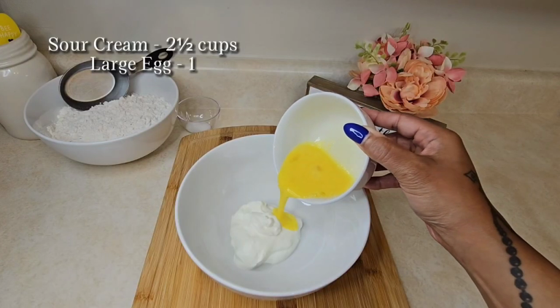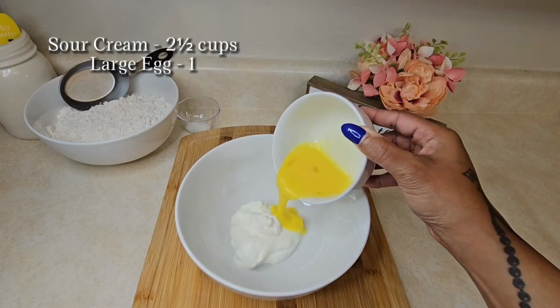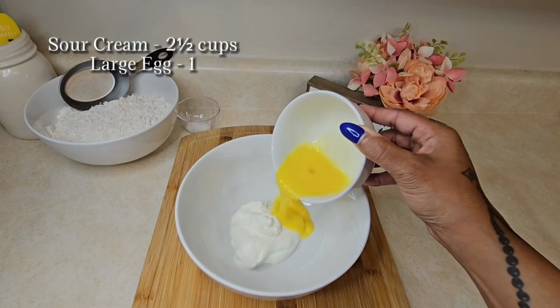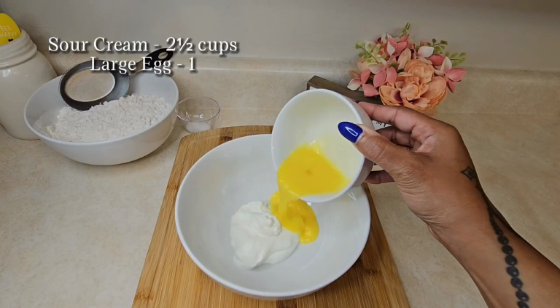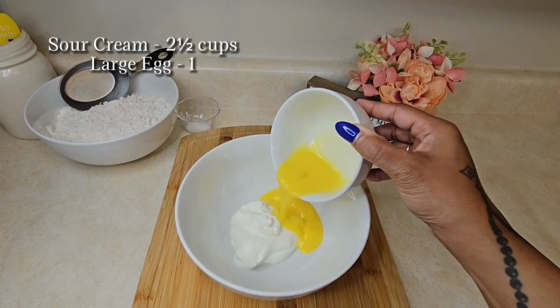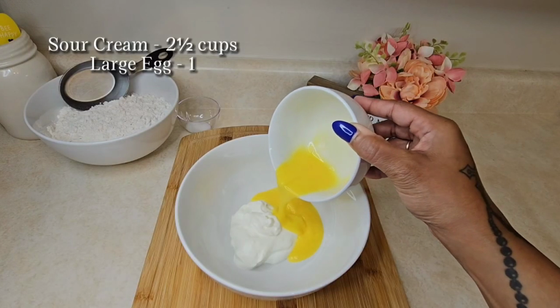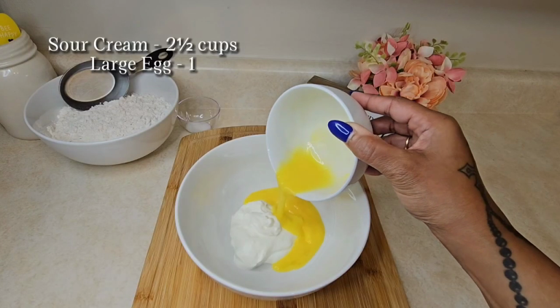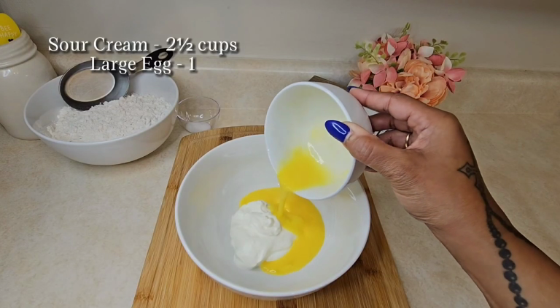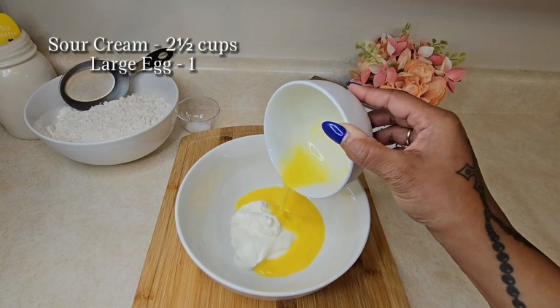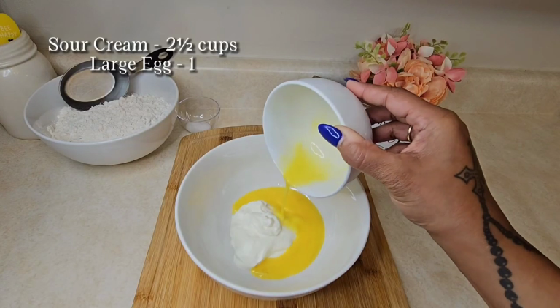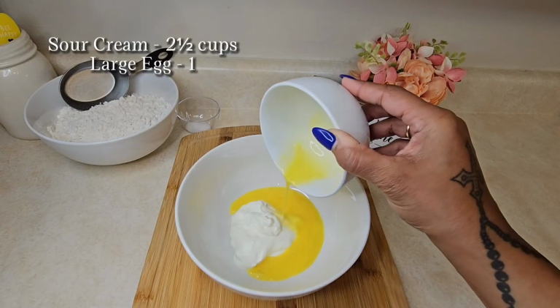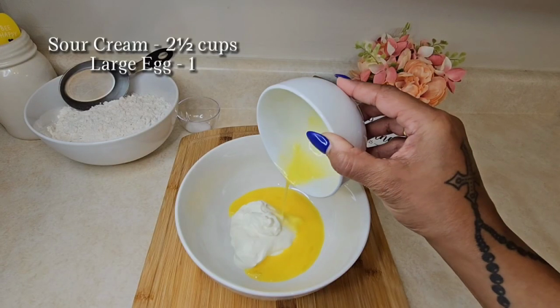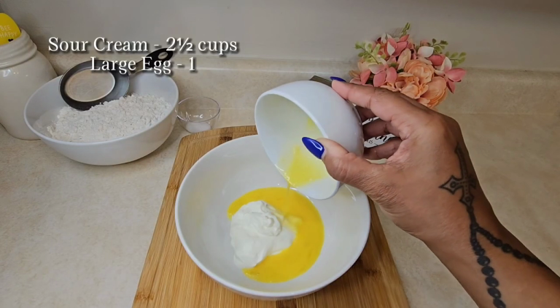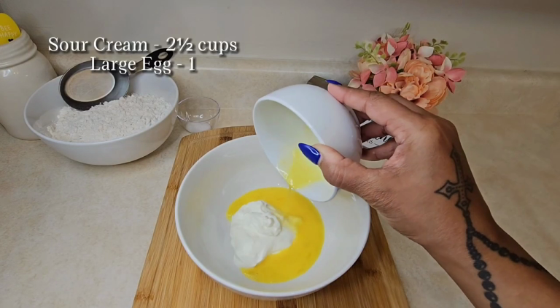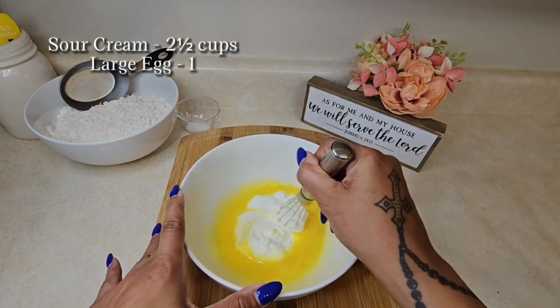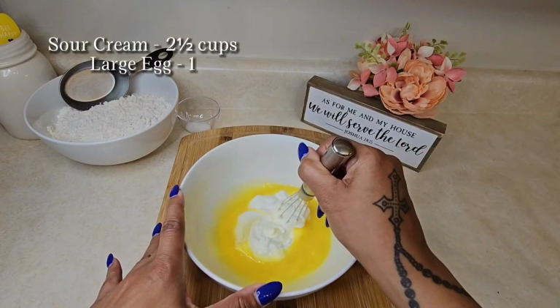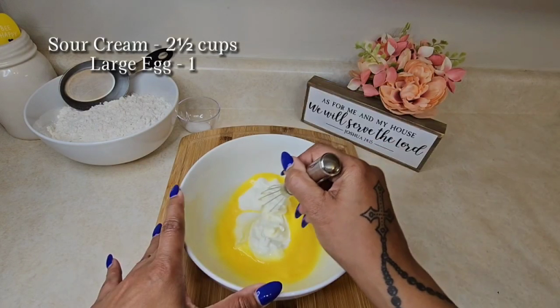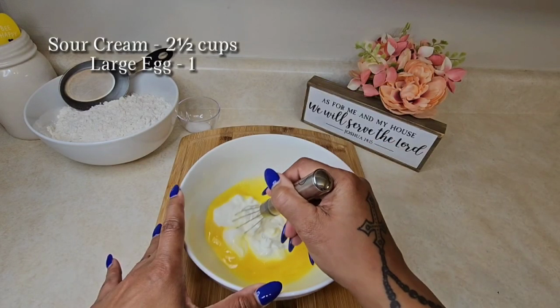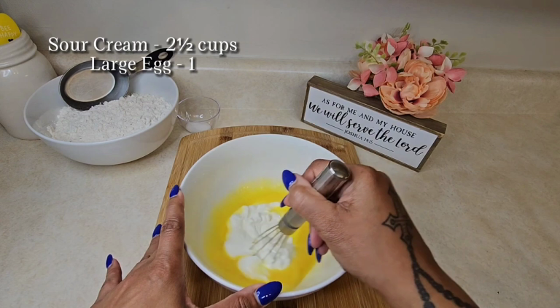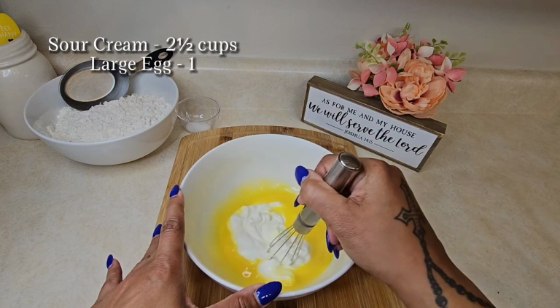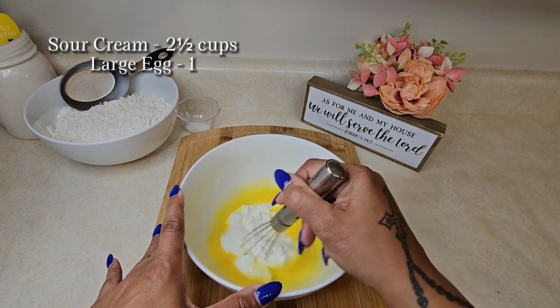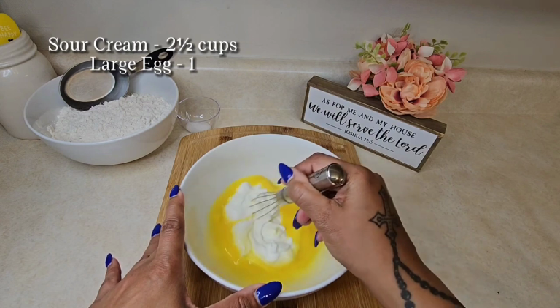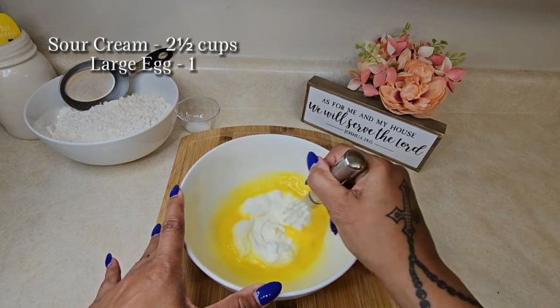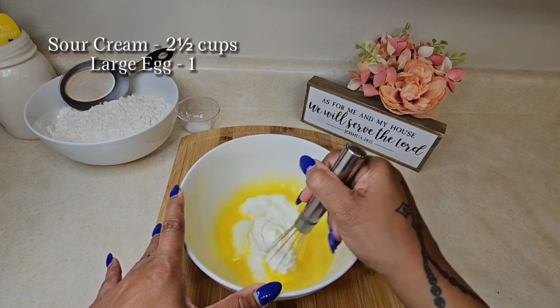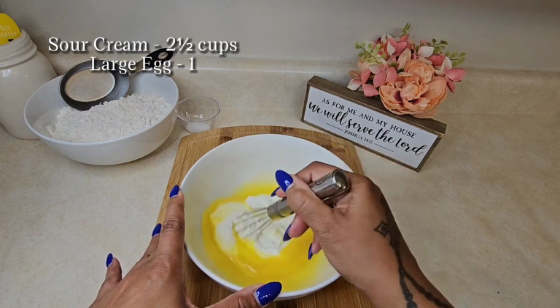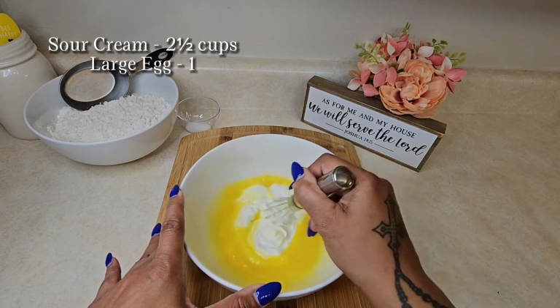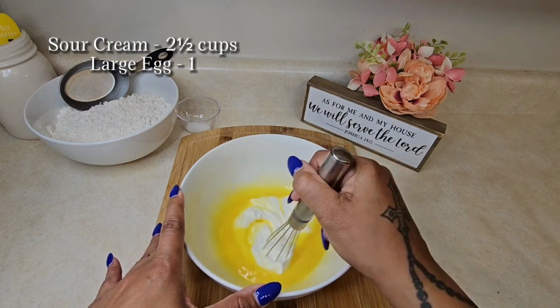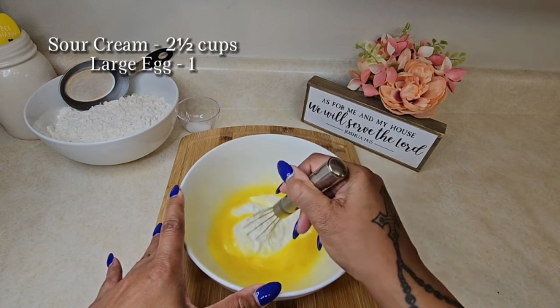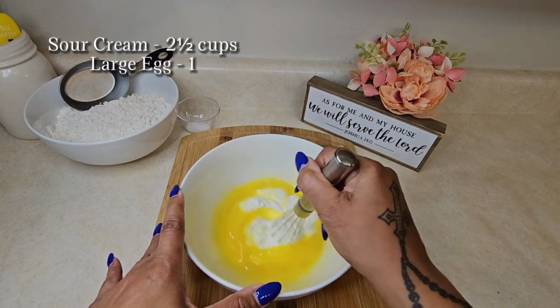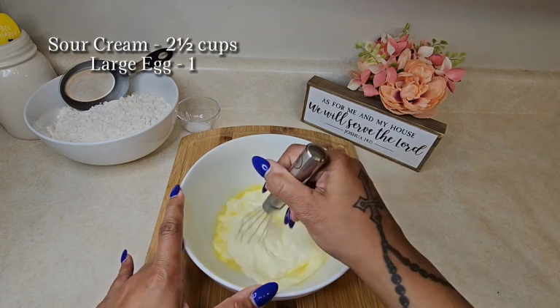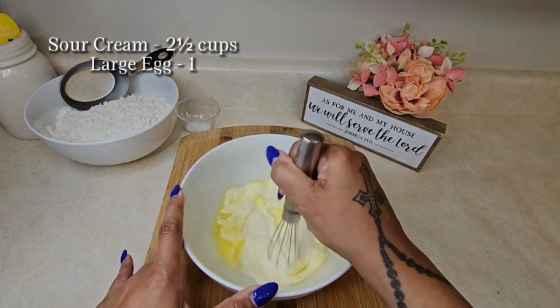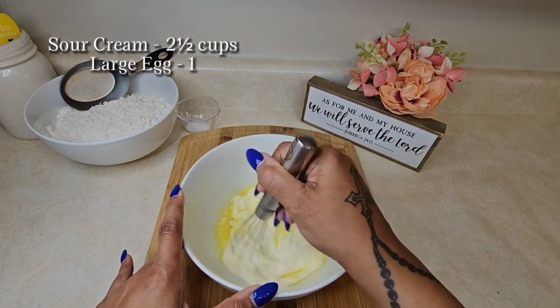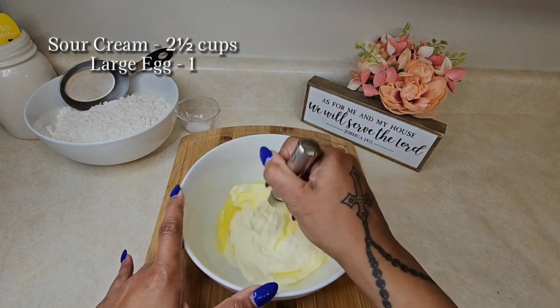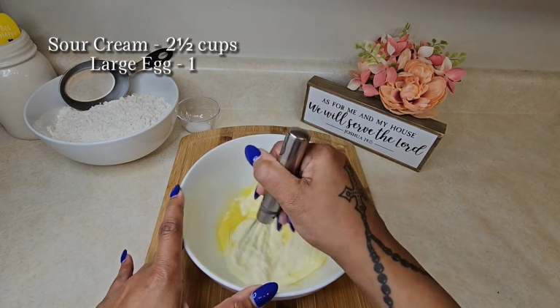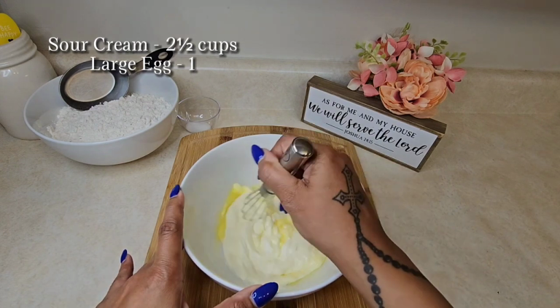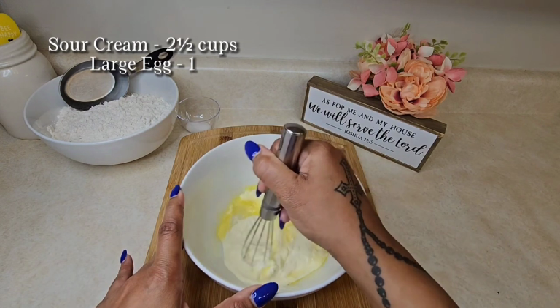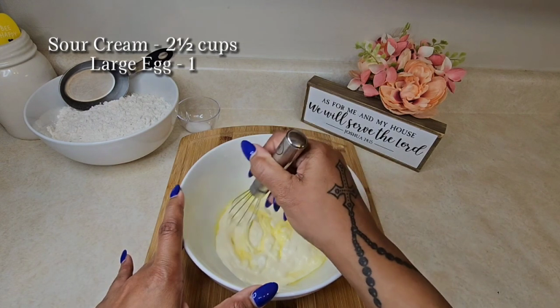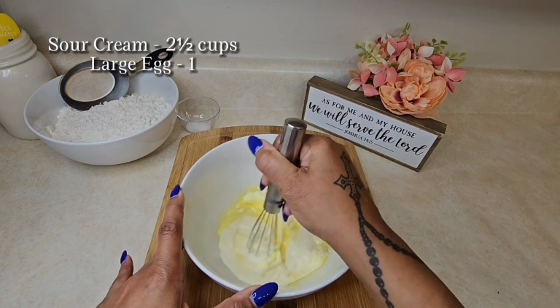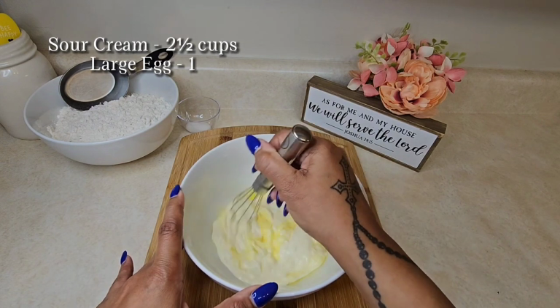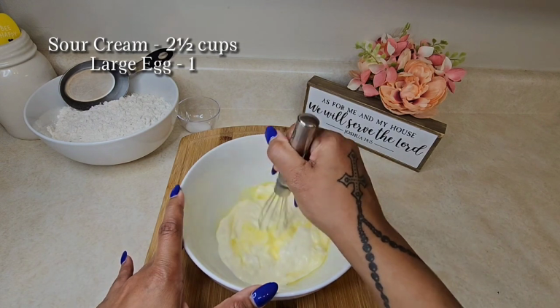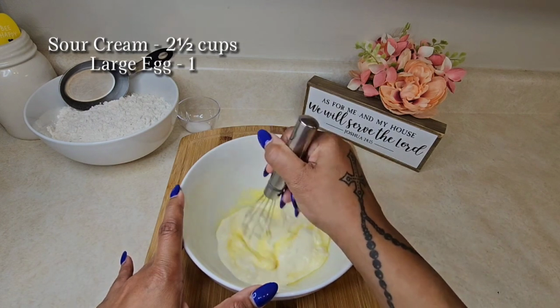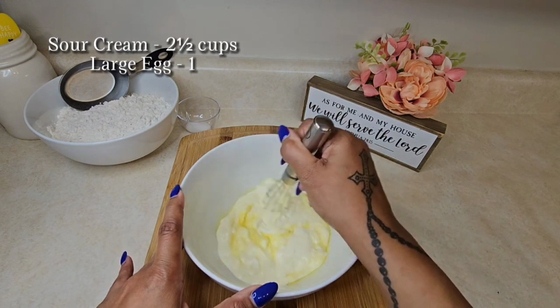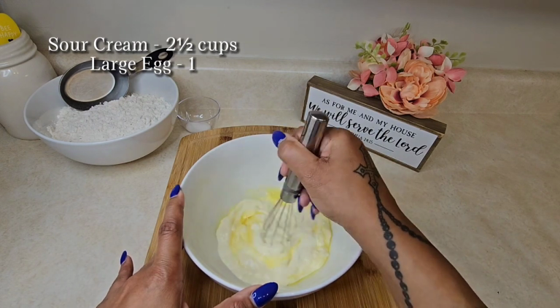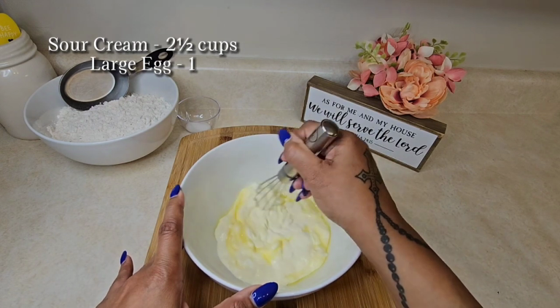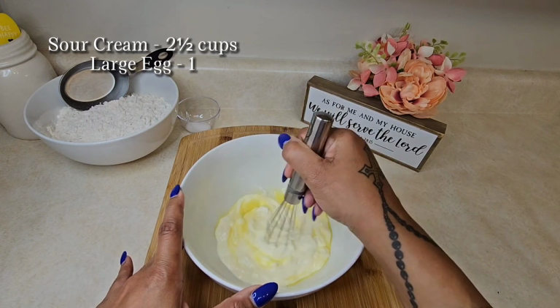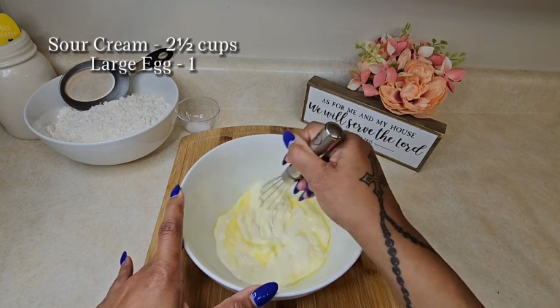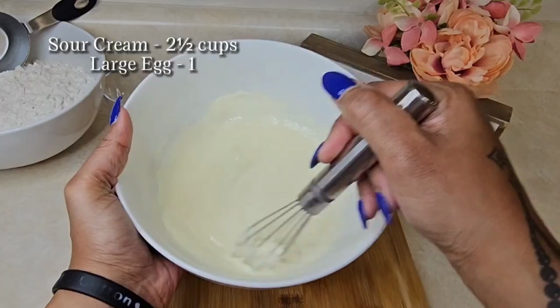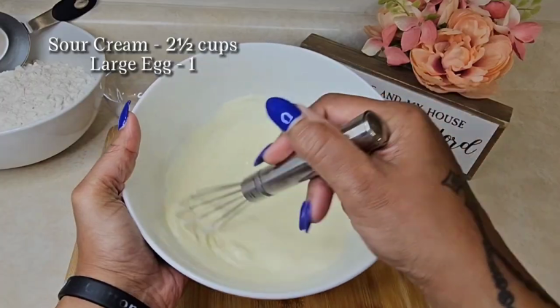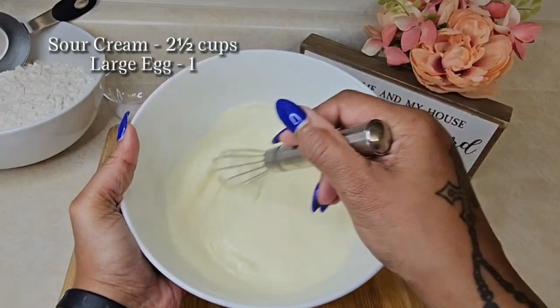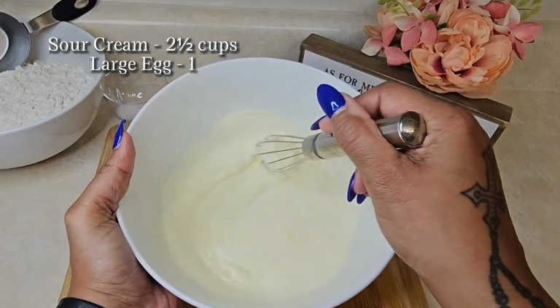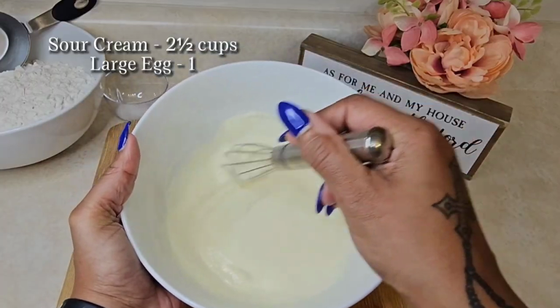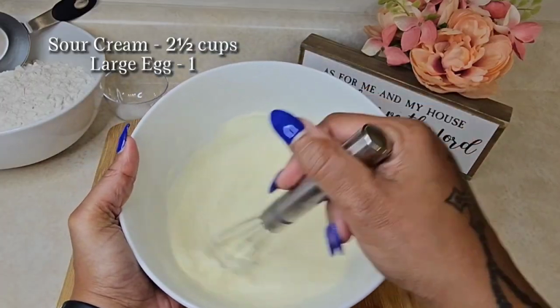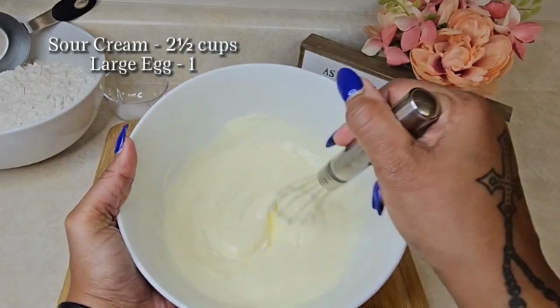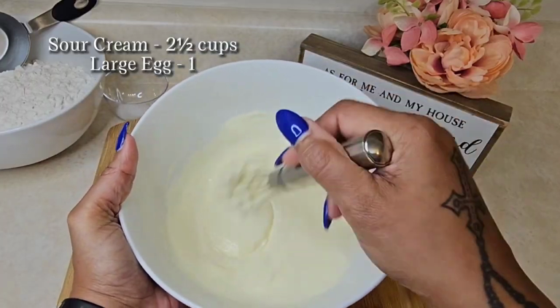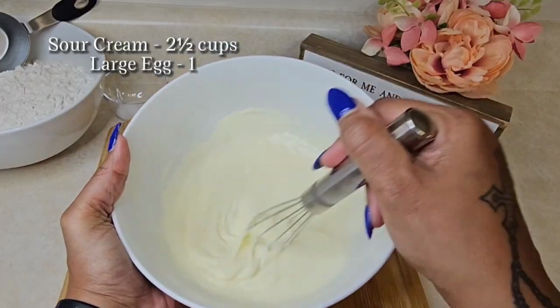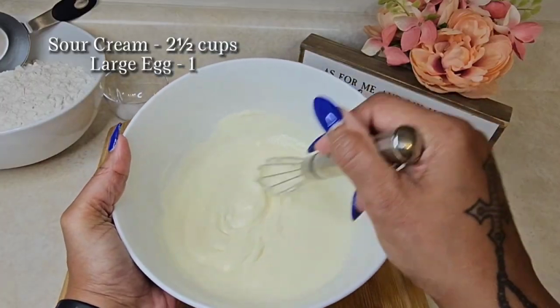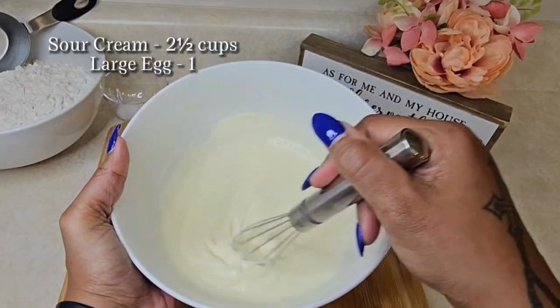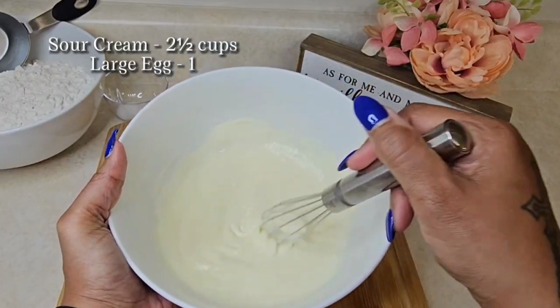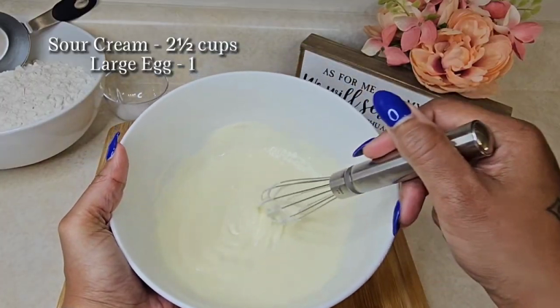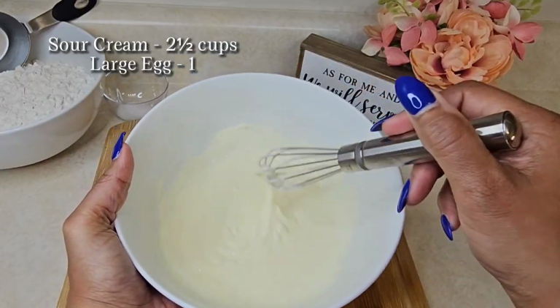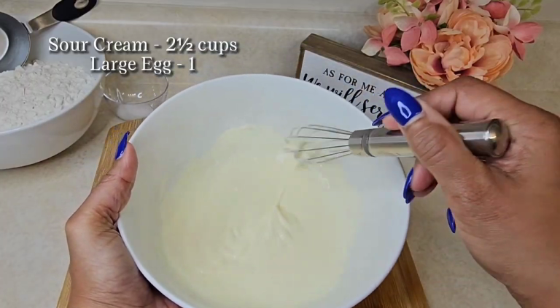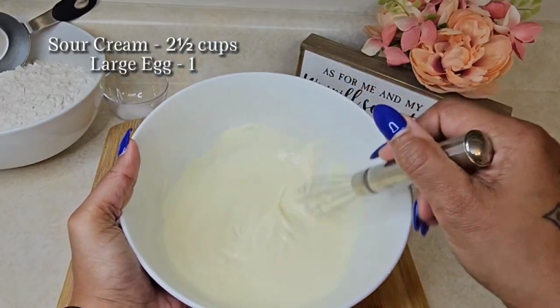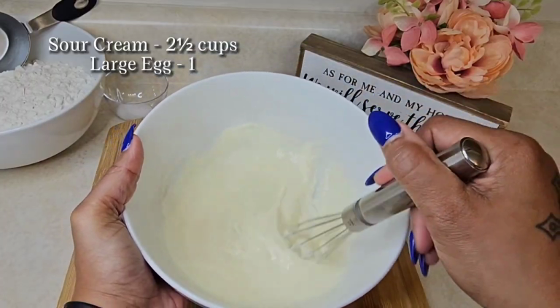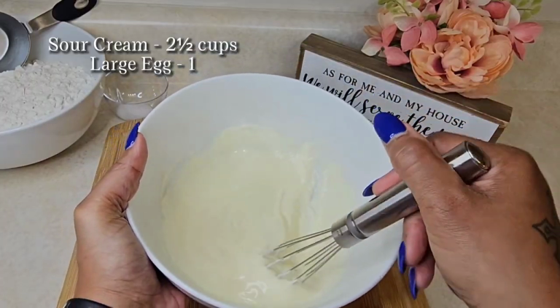You want to start by combining your sour cream and your beaten egg. Once it's combined, you want to cover it and place it in the fridge until you're ready for it.